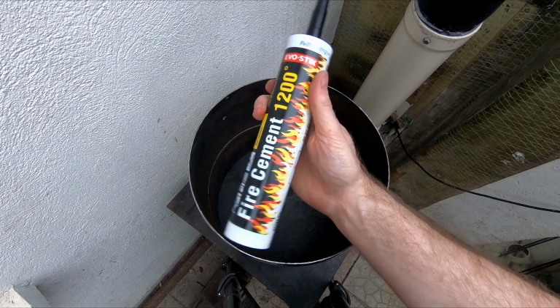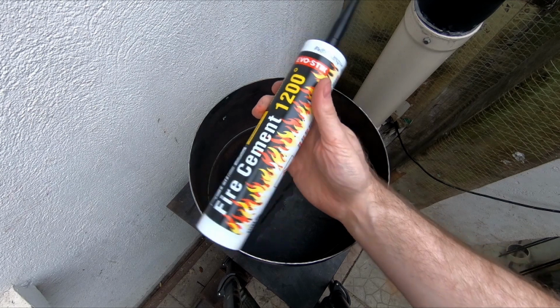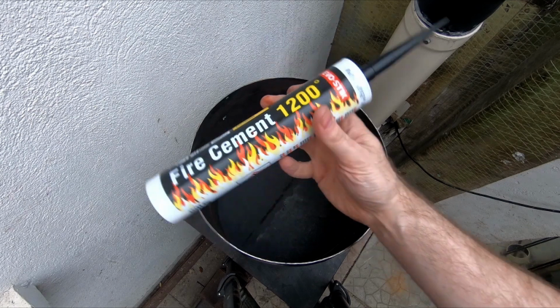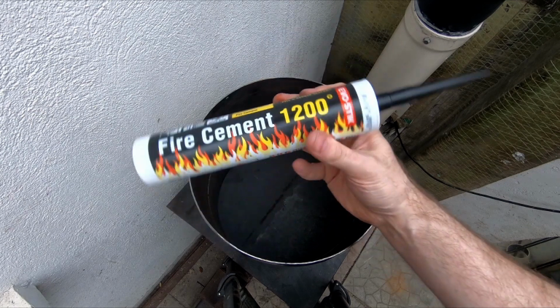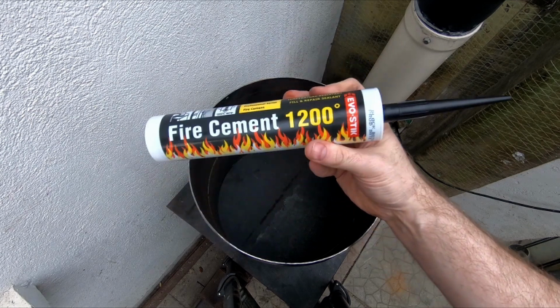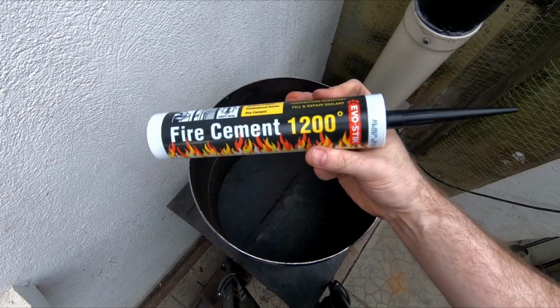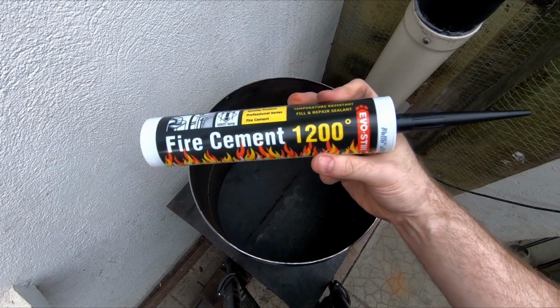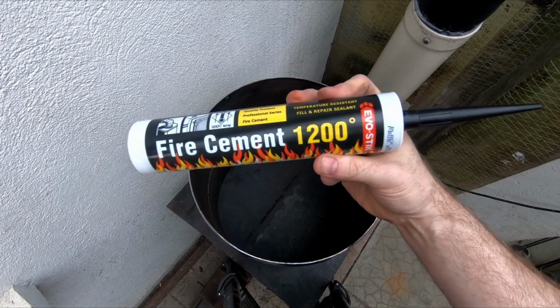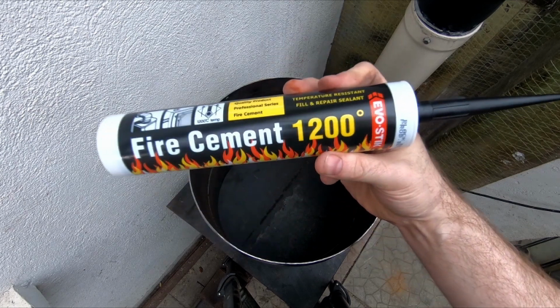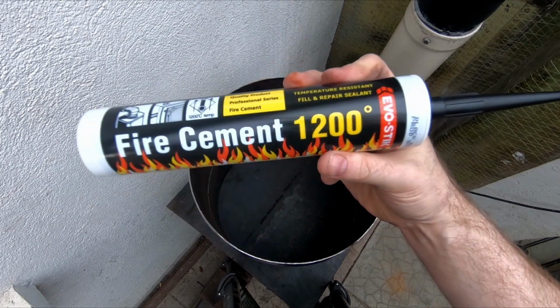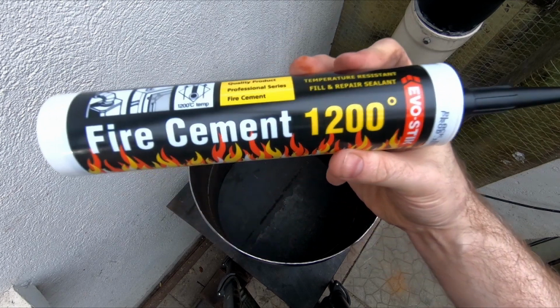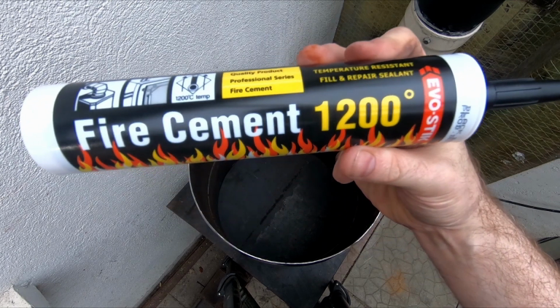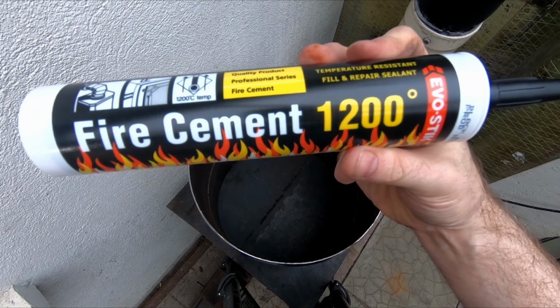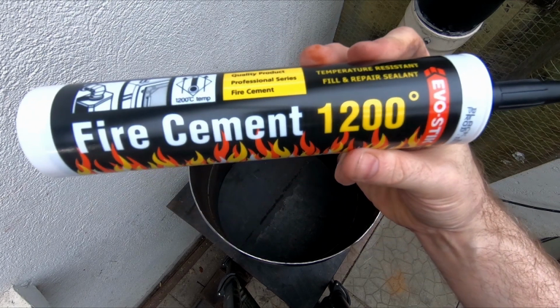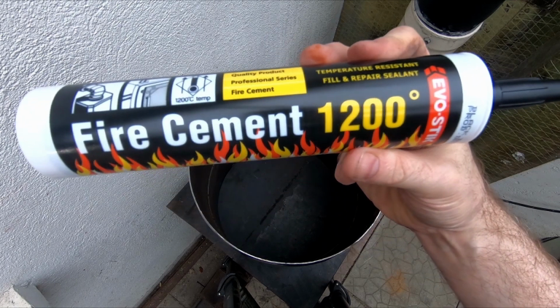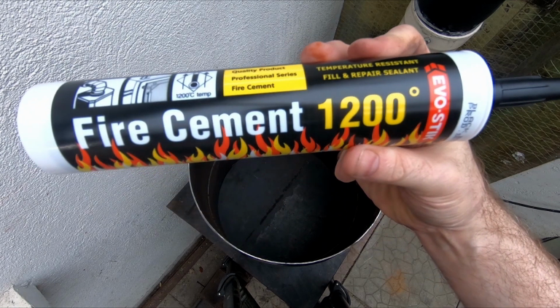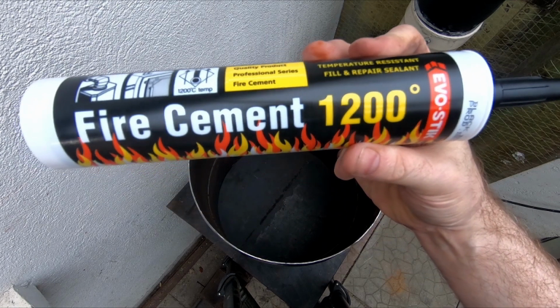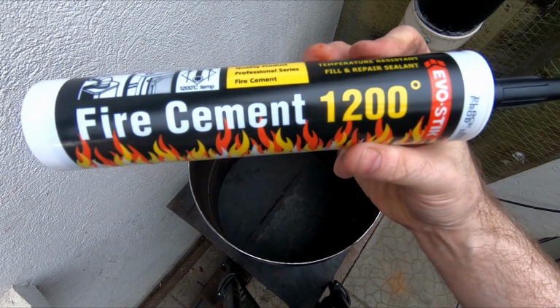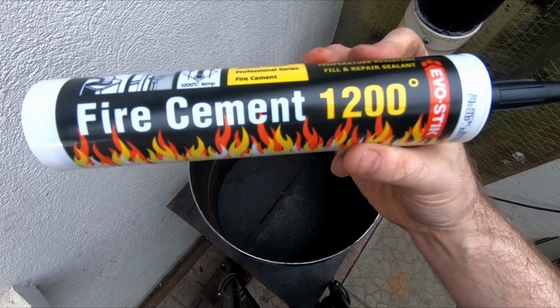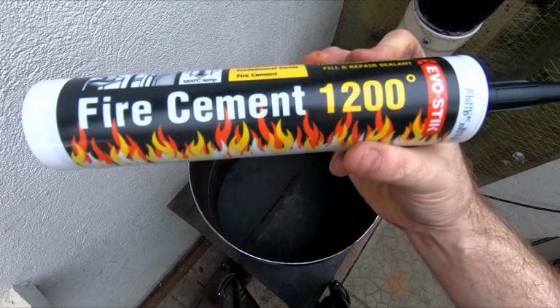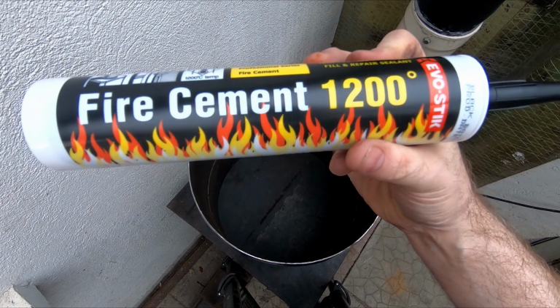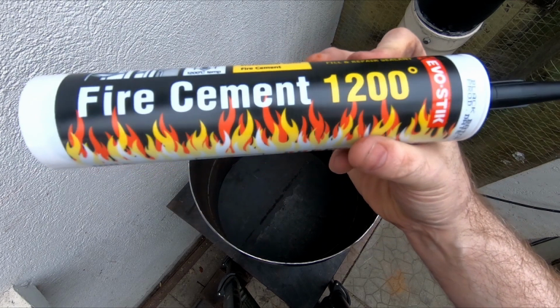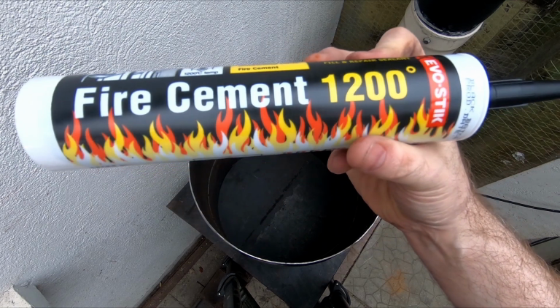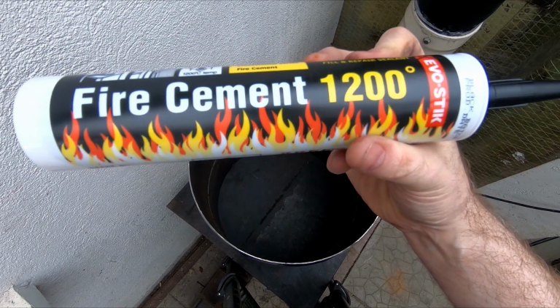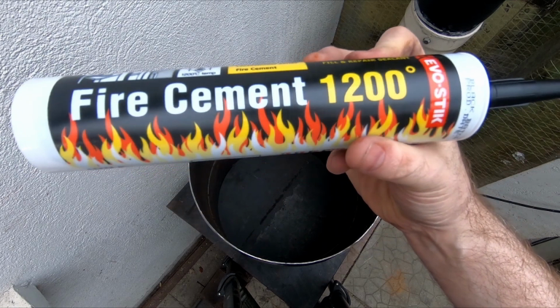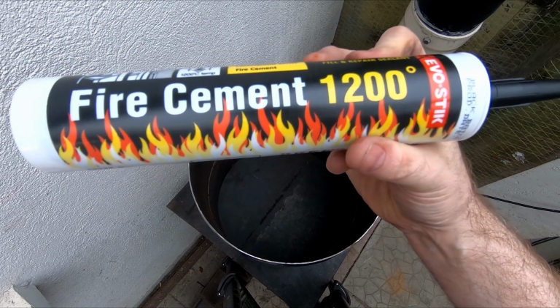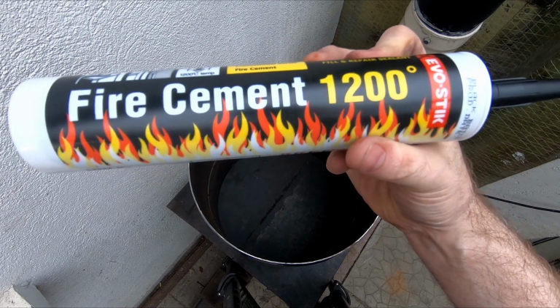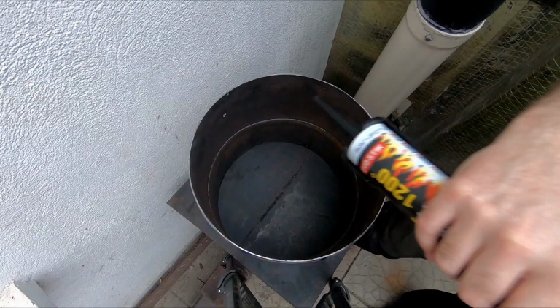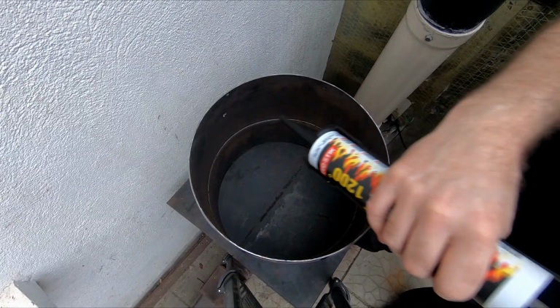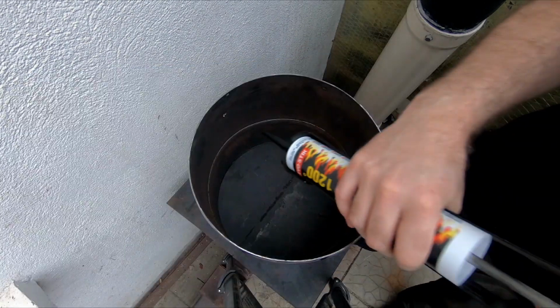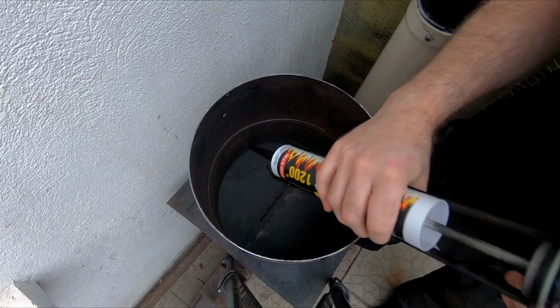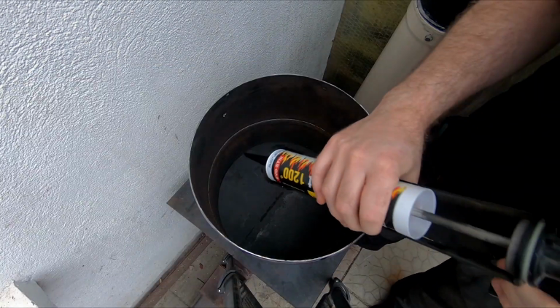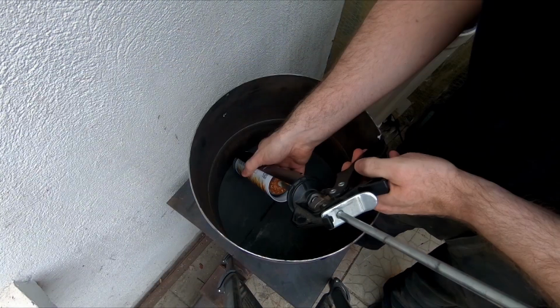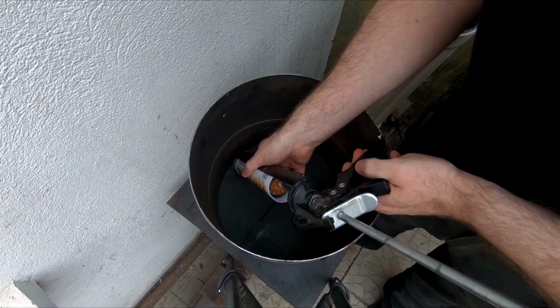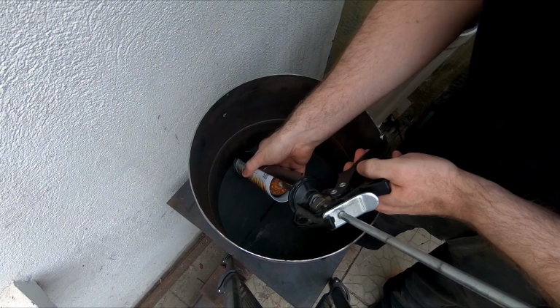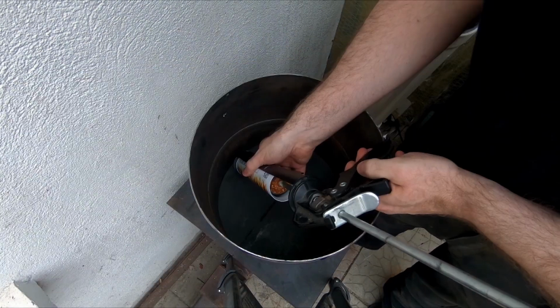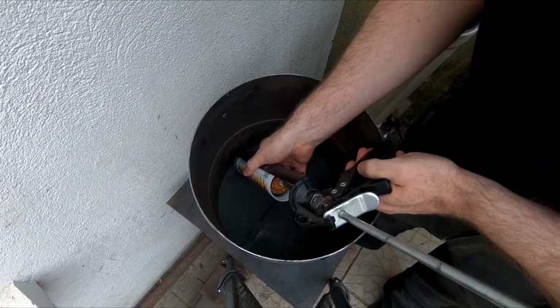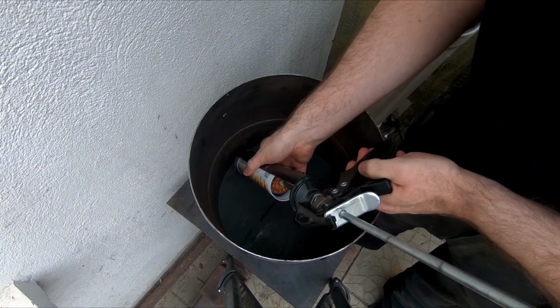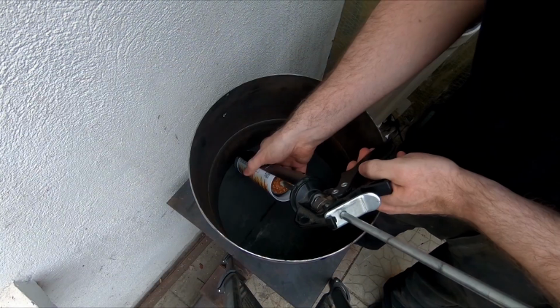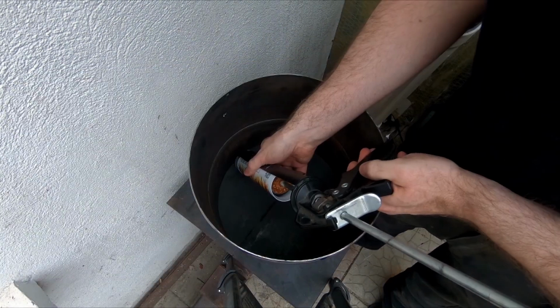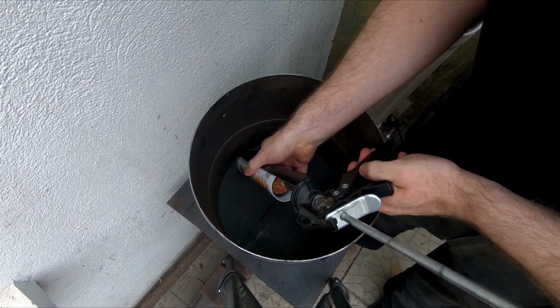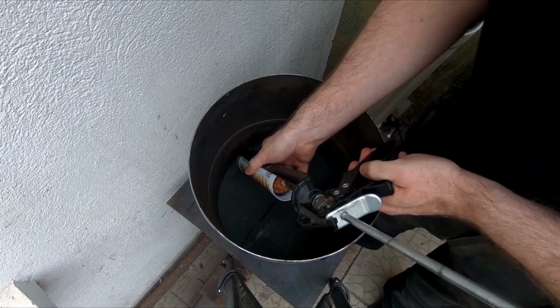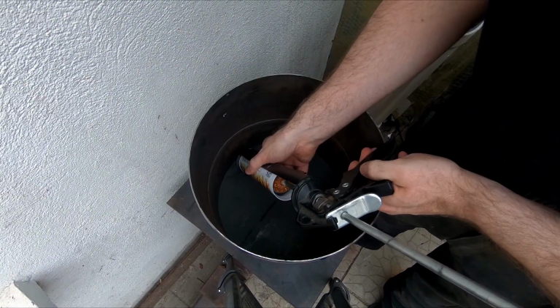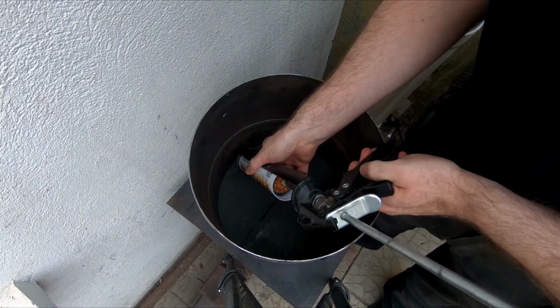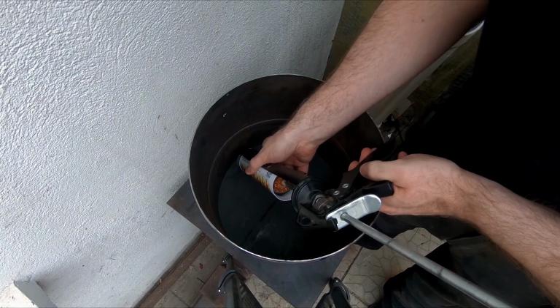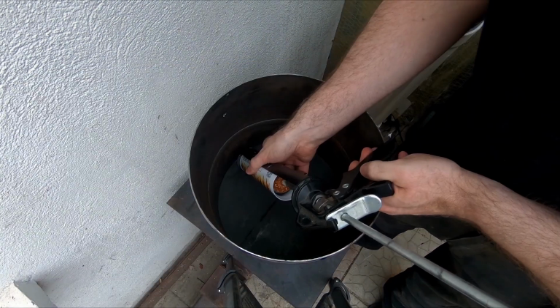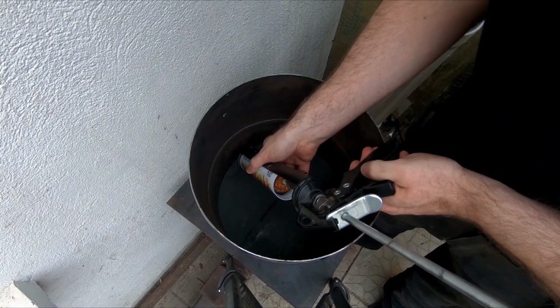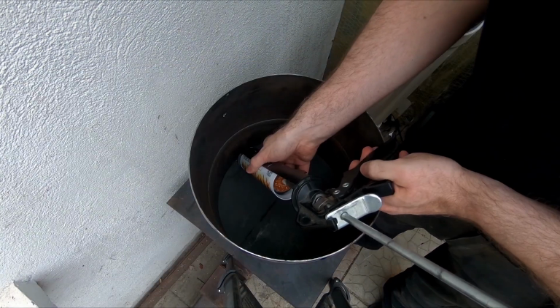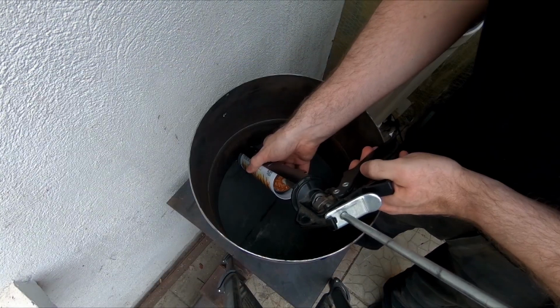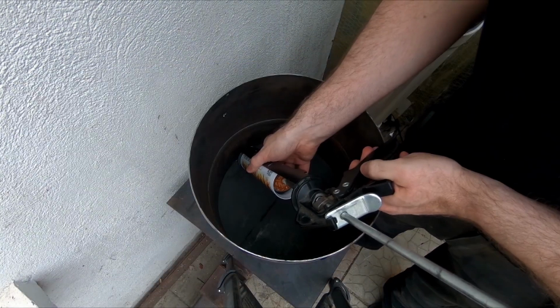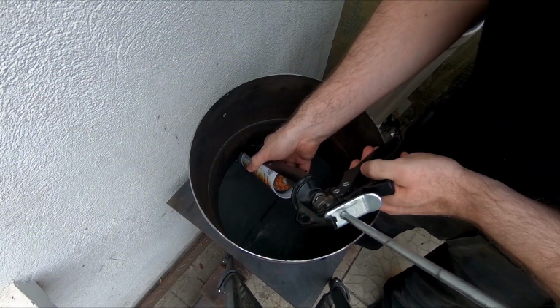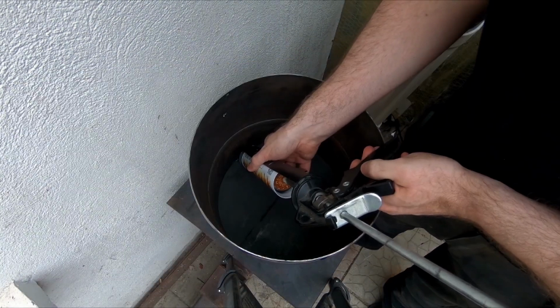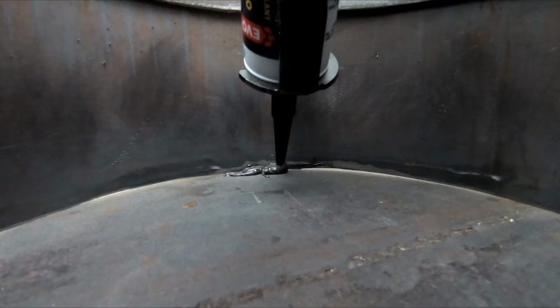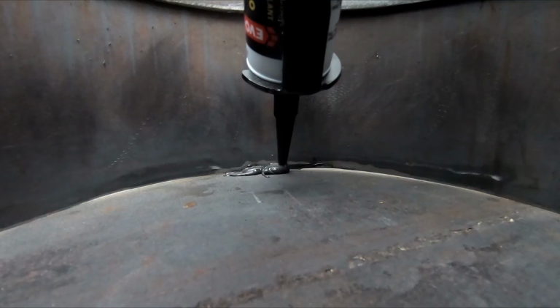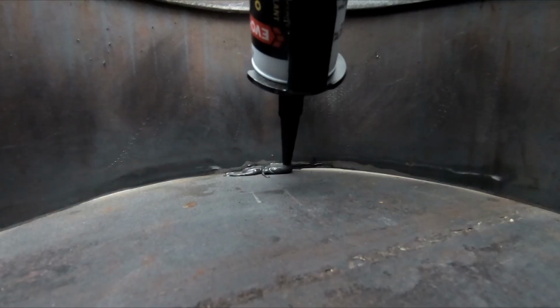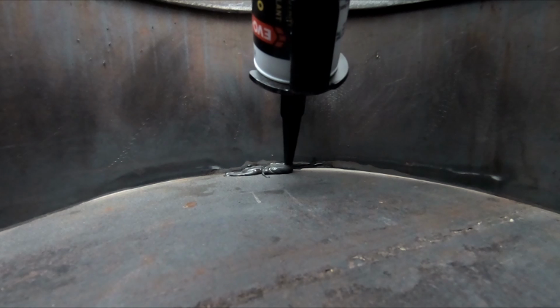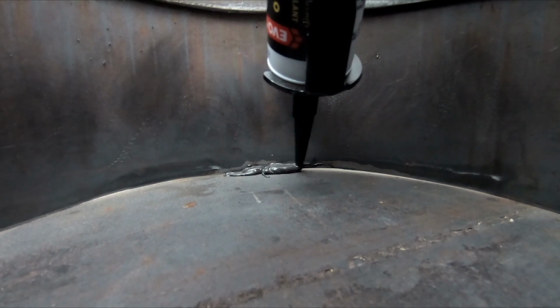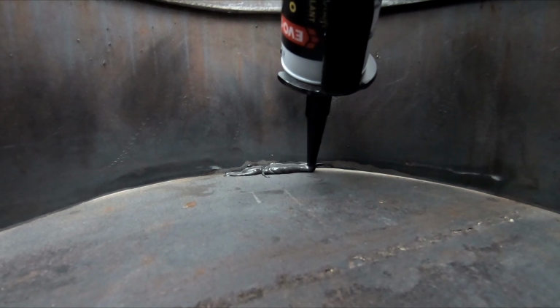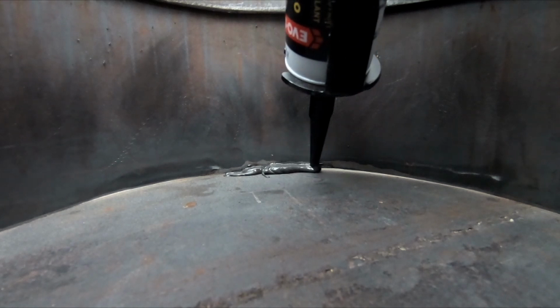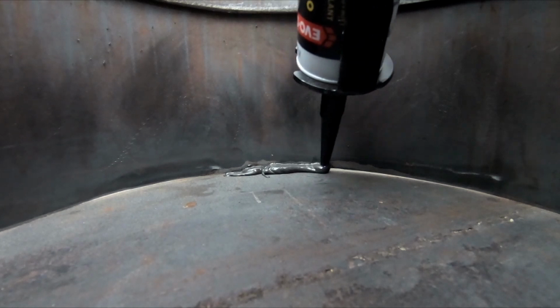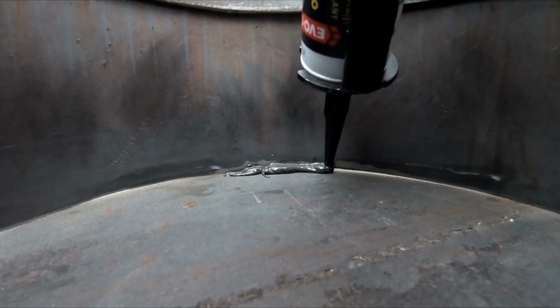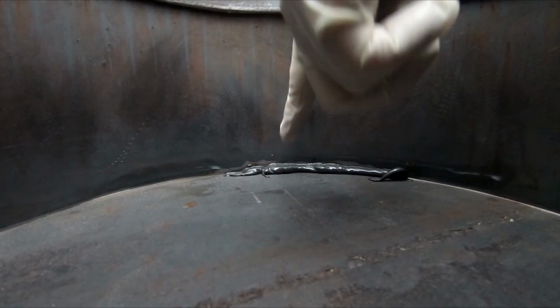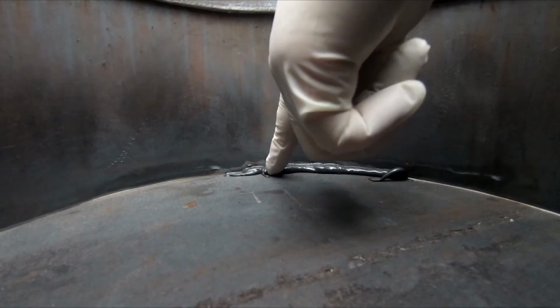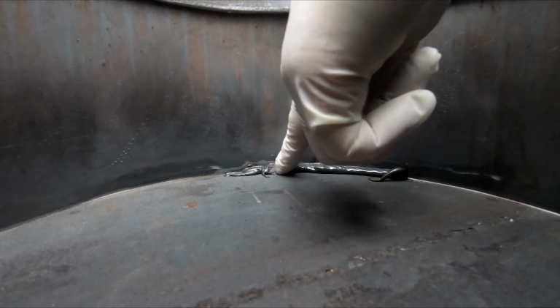This is fire cement and it's fantastic because it's very liquid — it goes on like a silicone so it's very easy to apply.